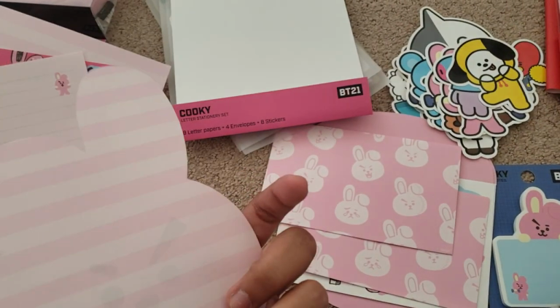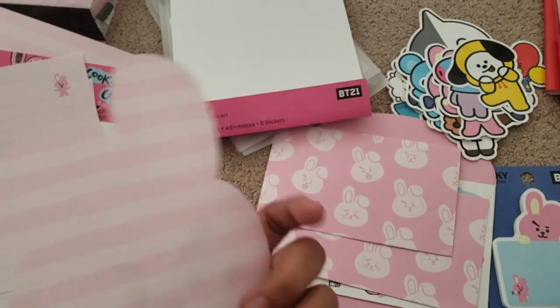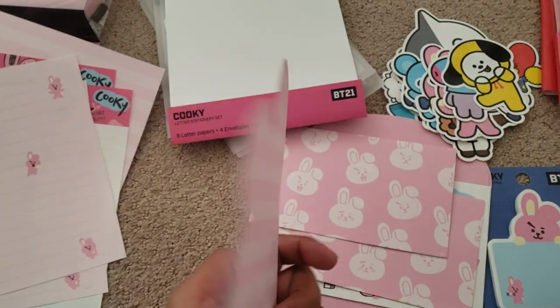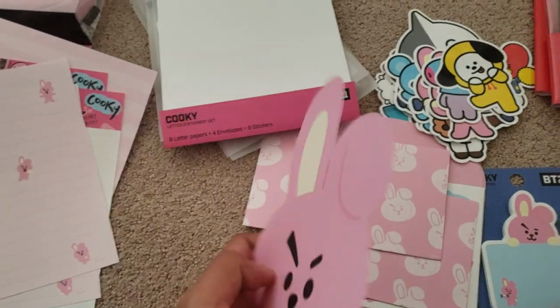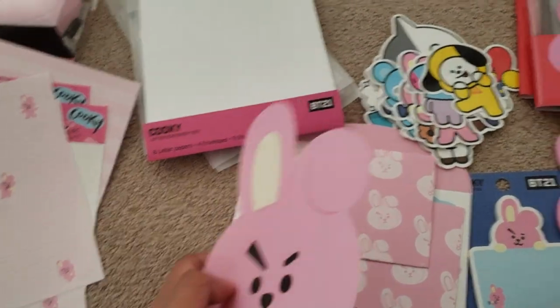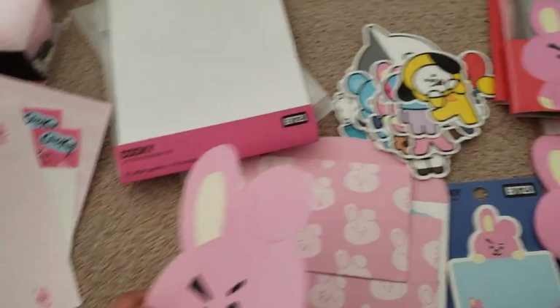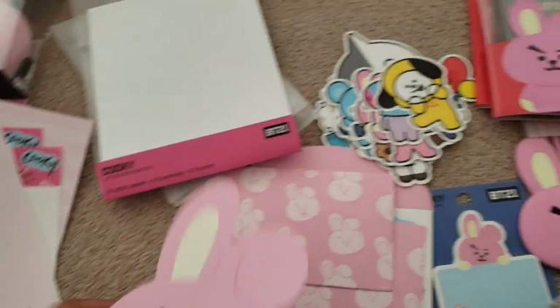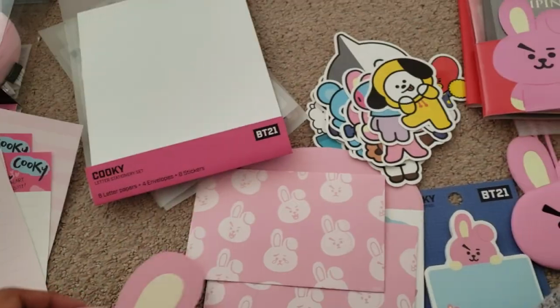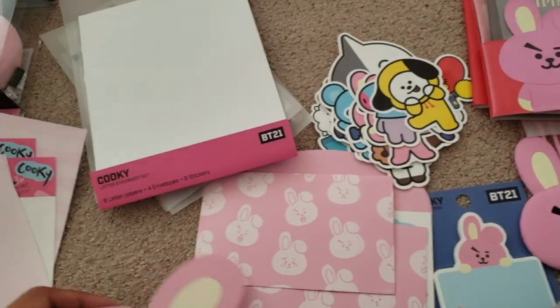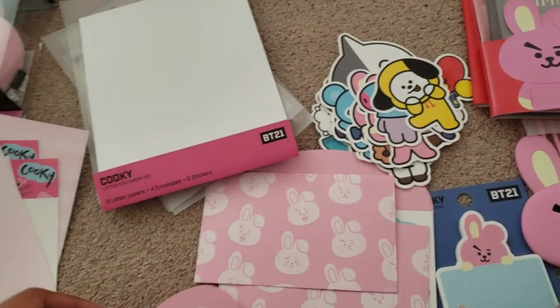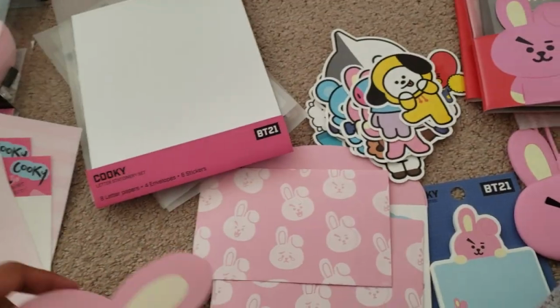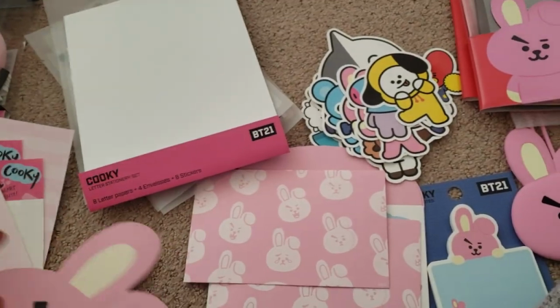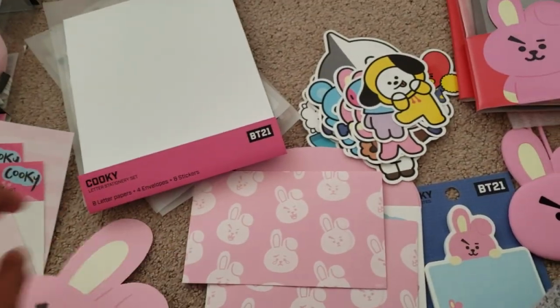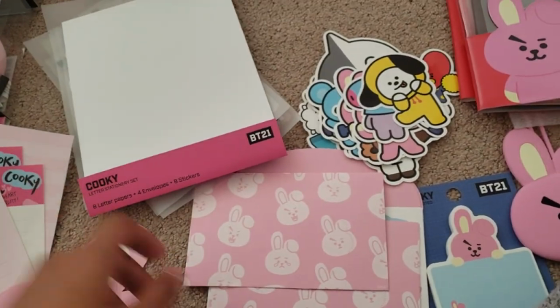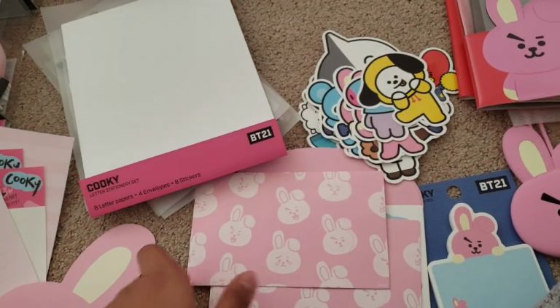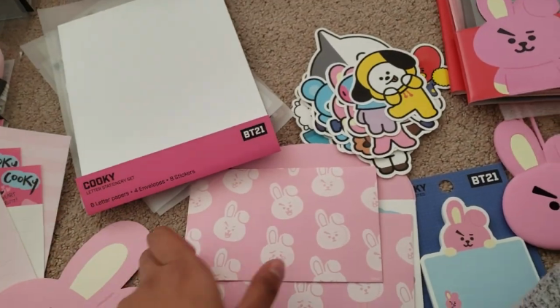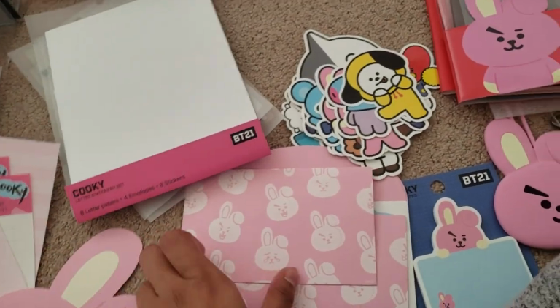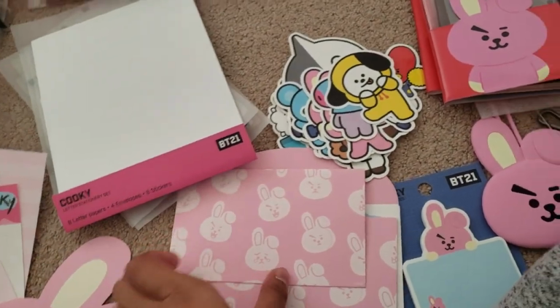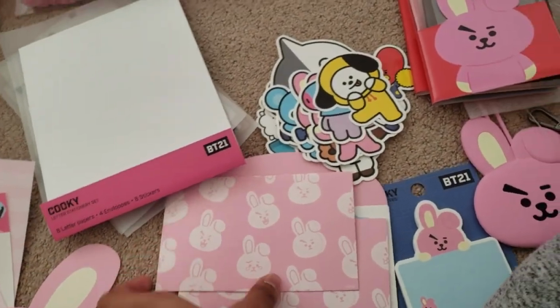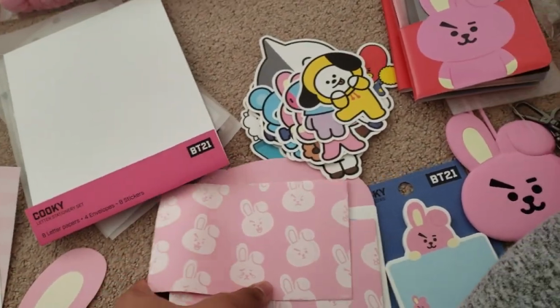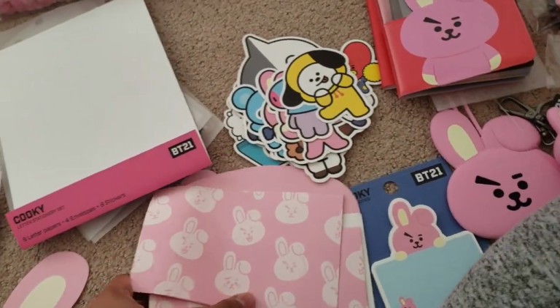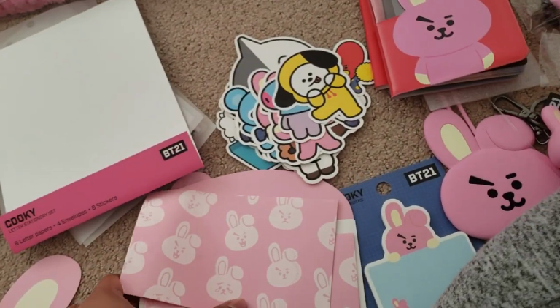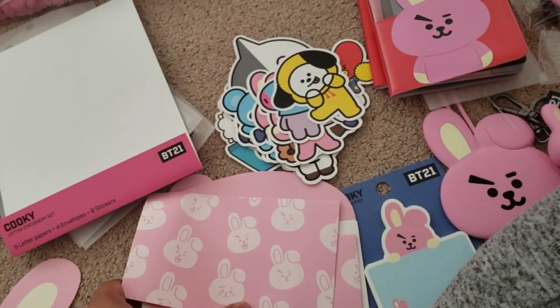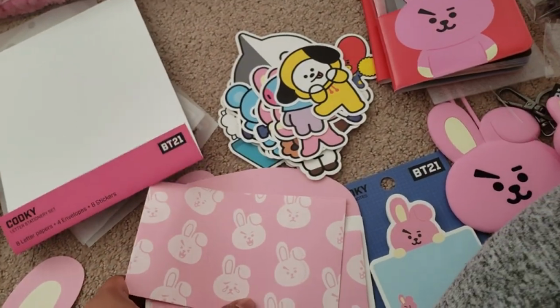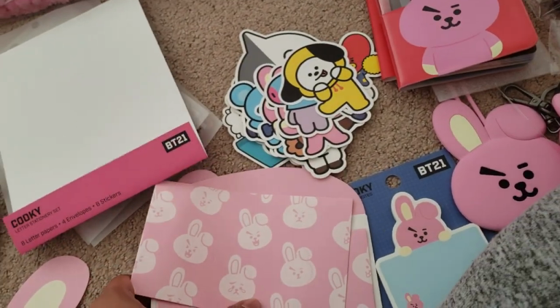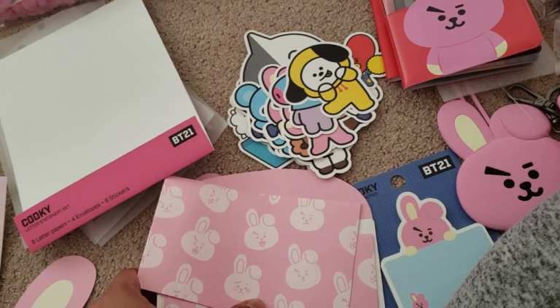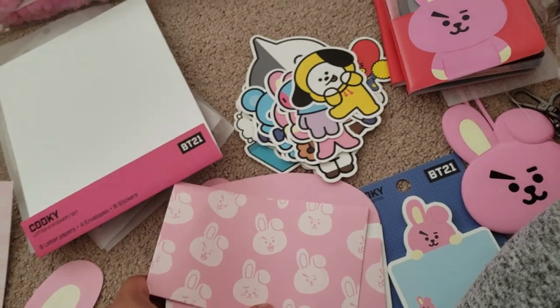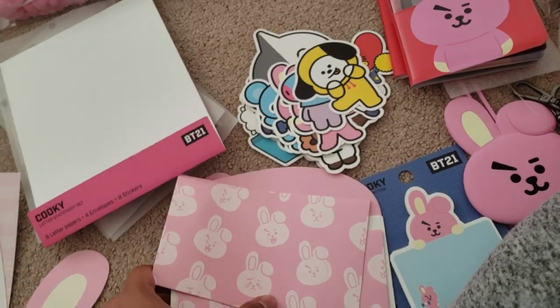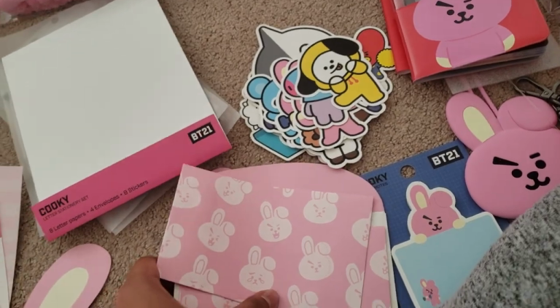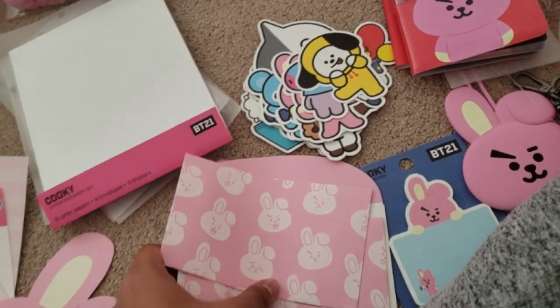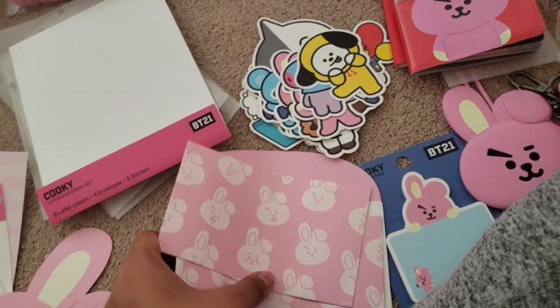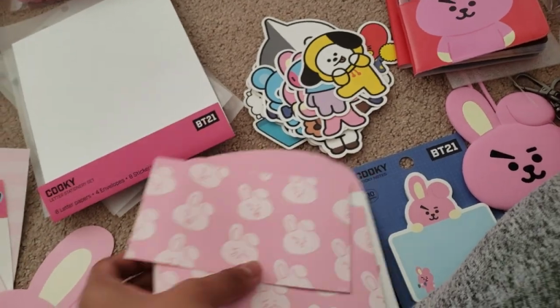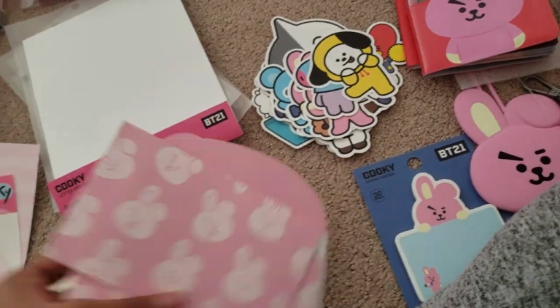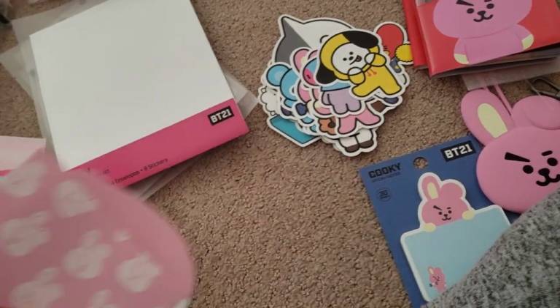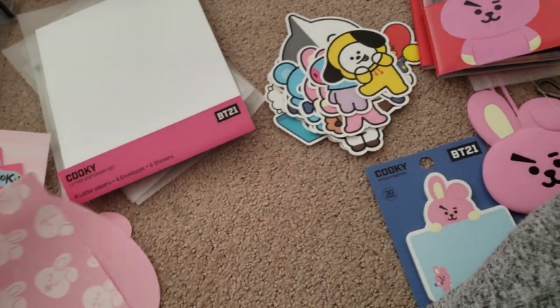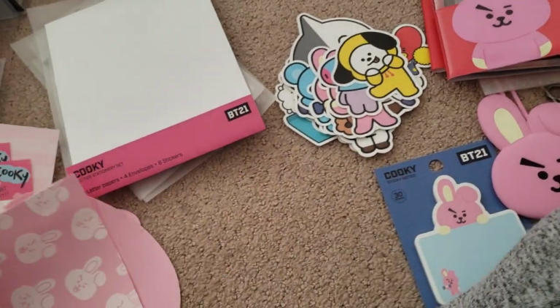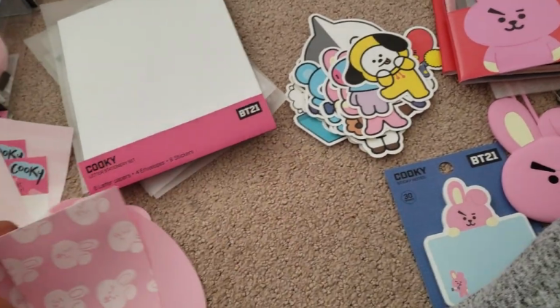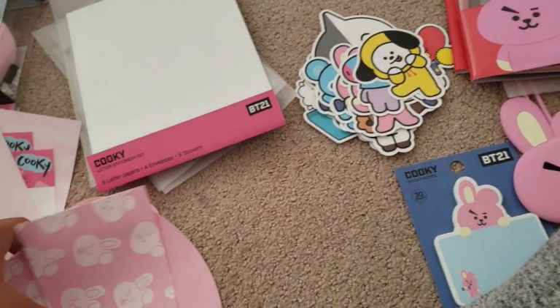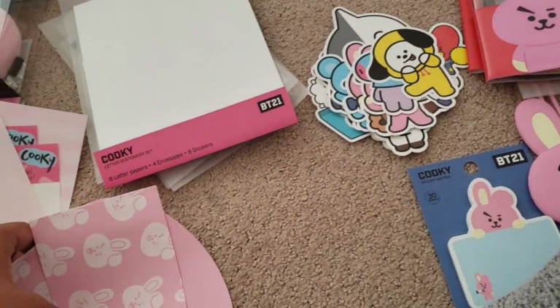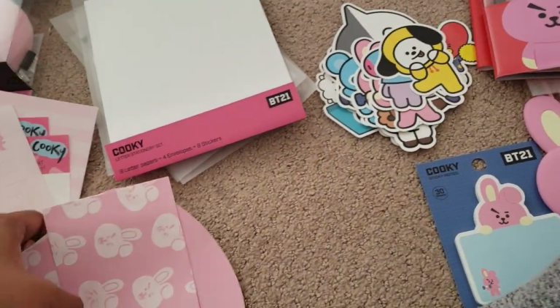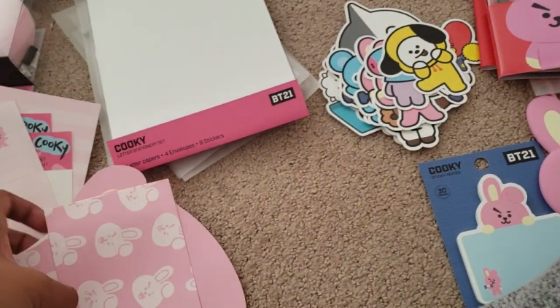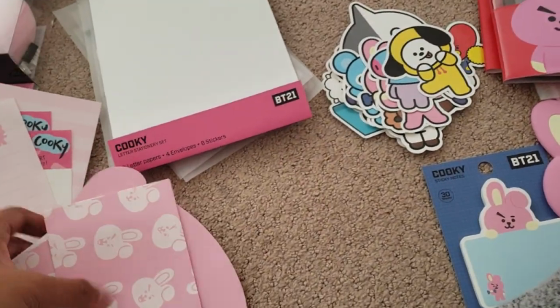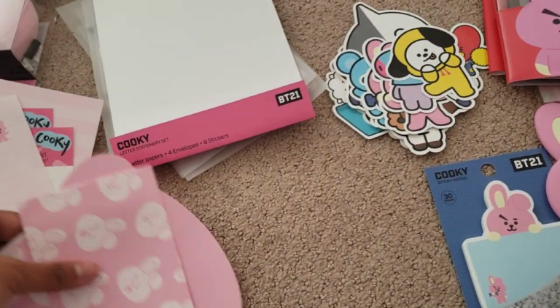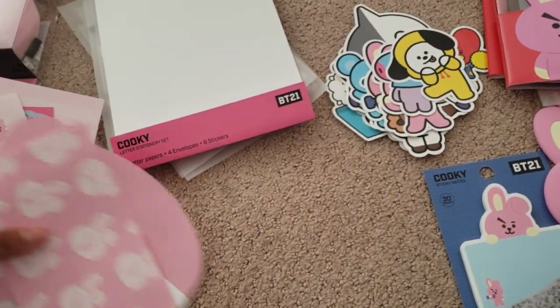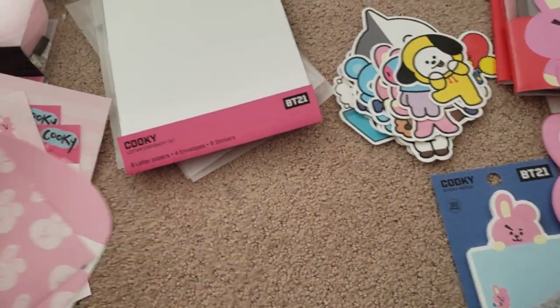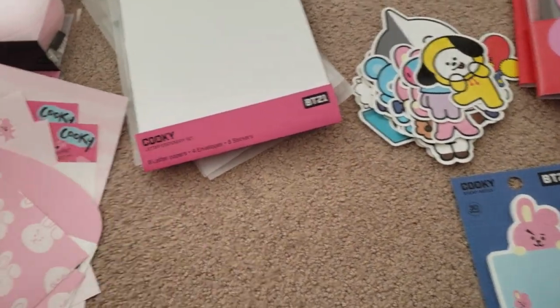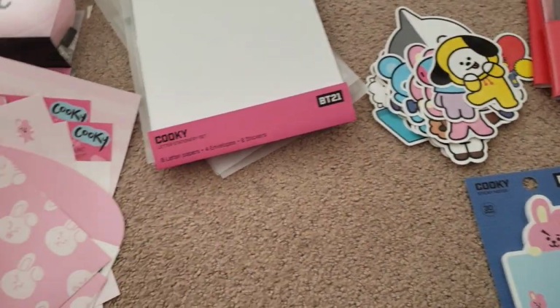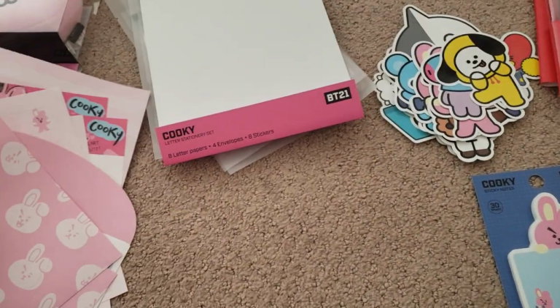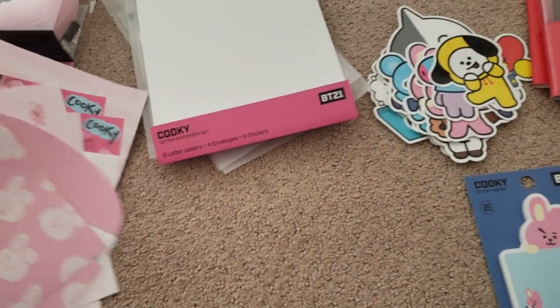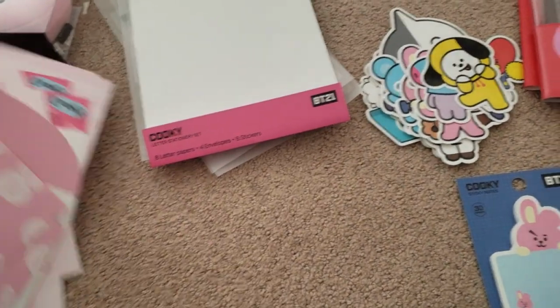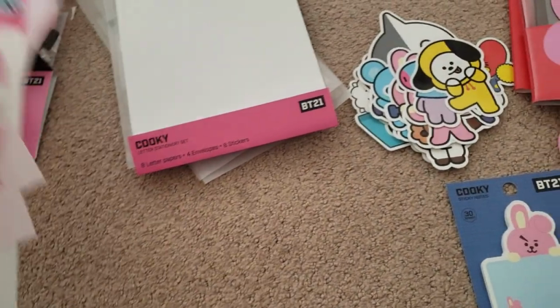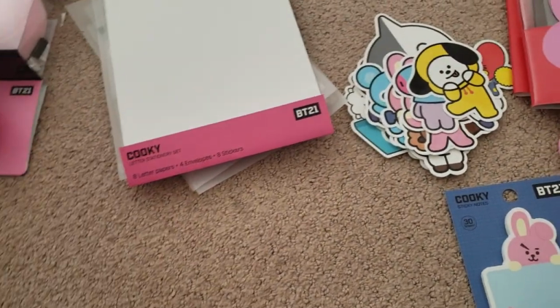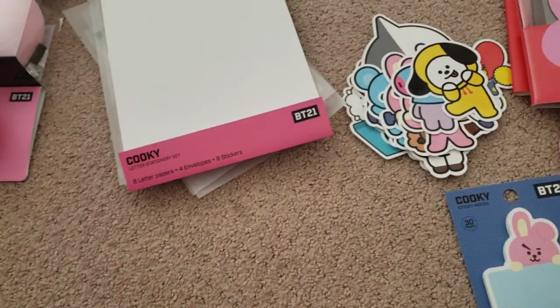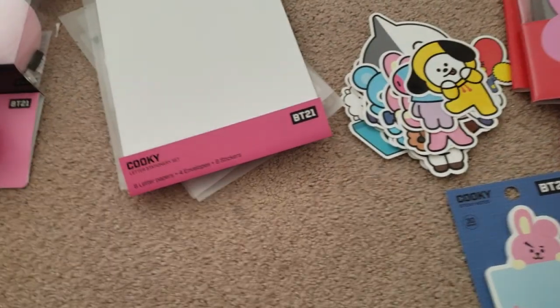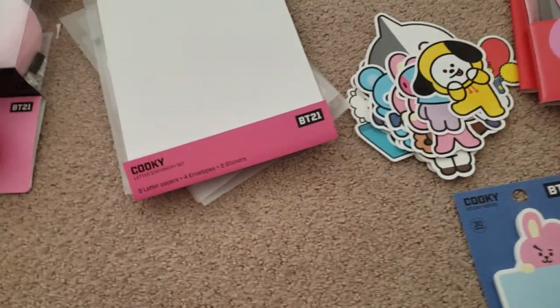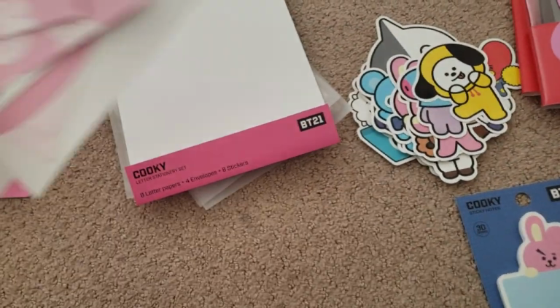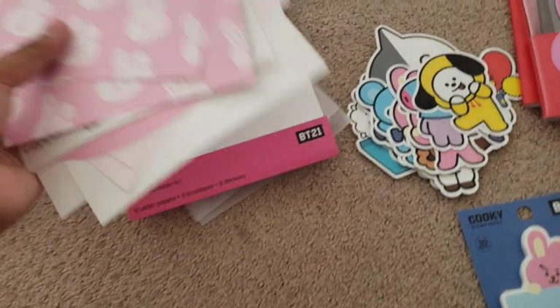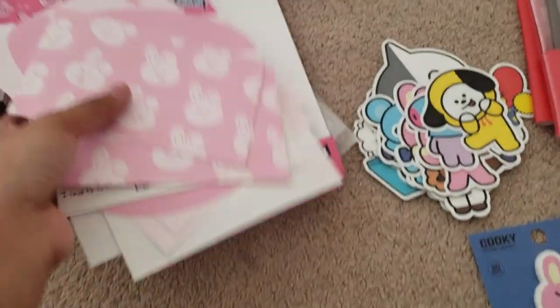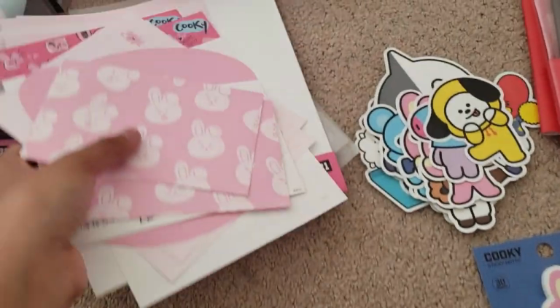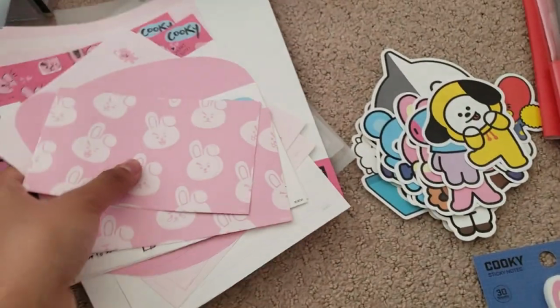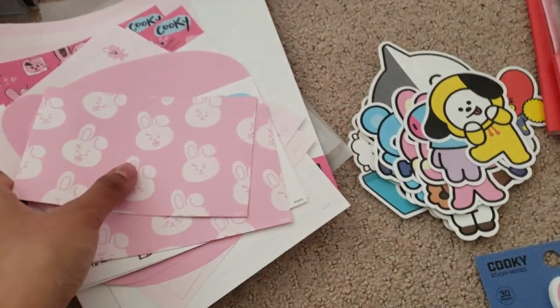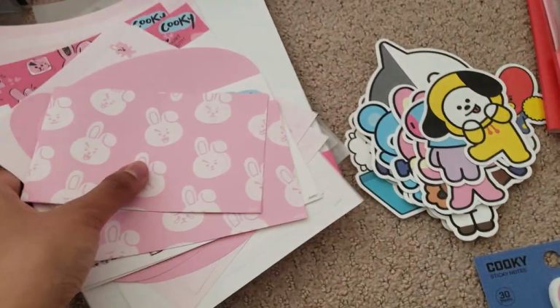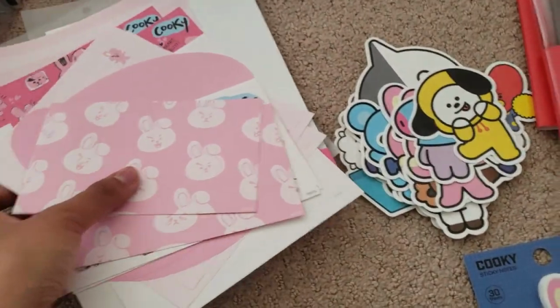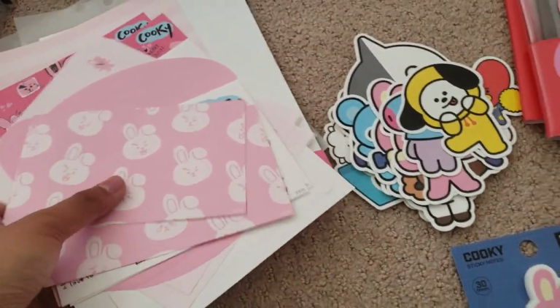Oh, son of a gun, this is embarrassing! My eyes — there's a lot of nice stuff here.